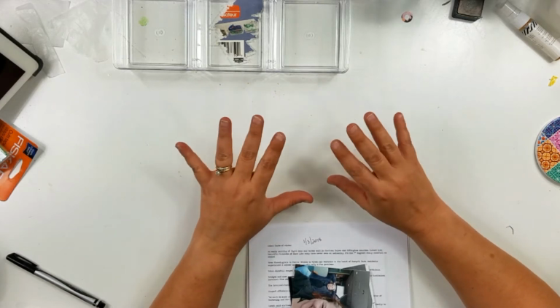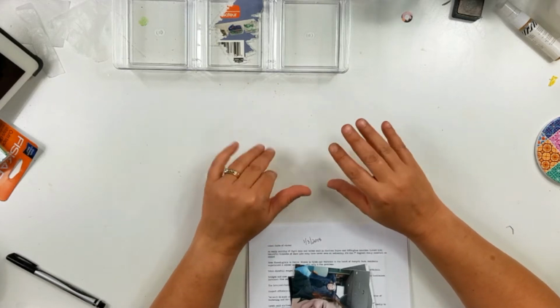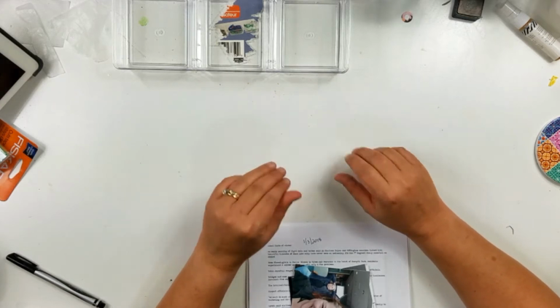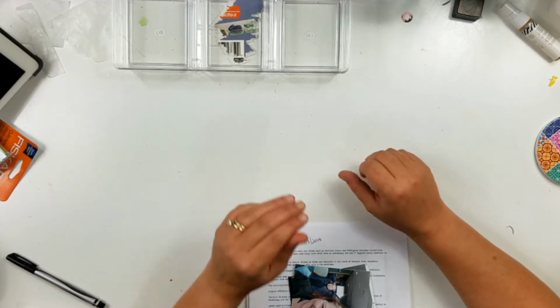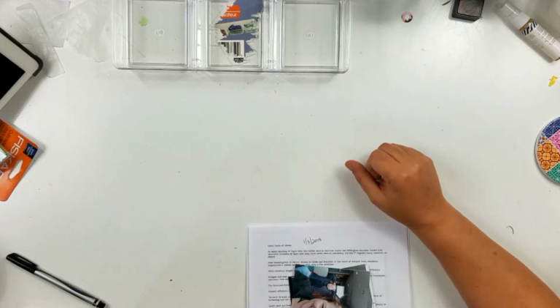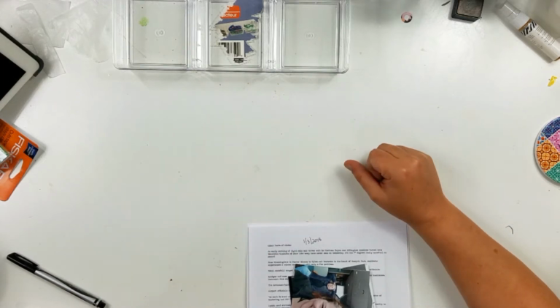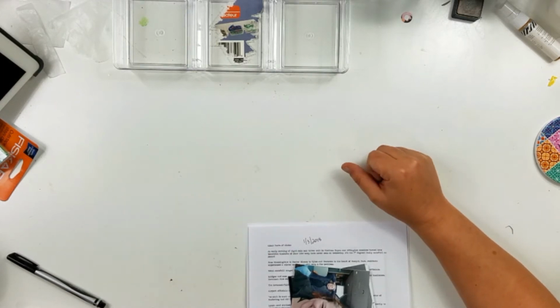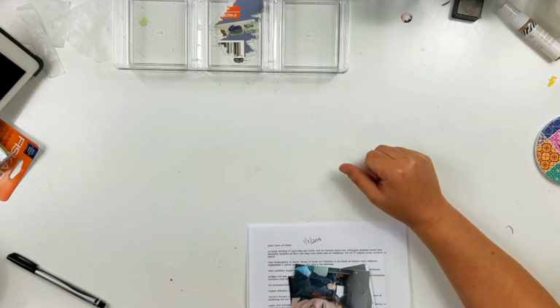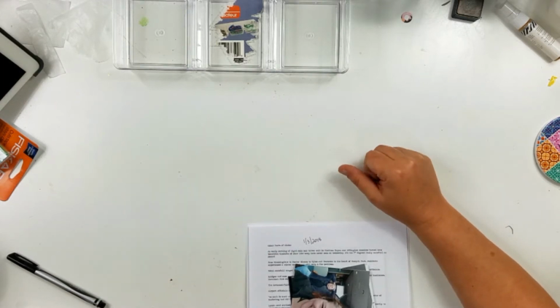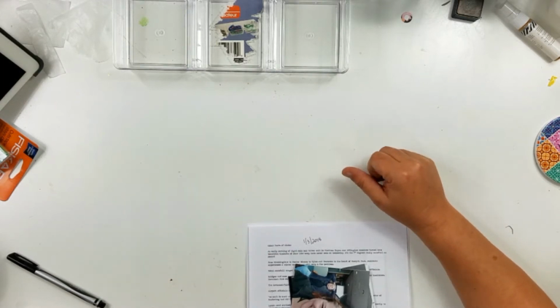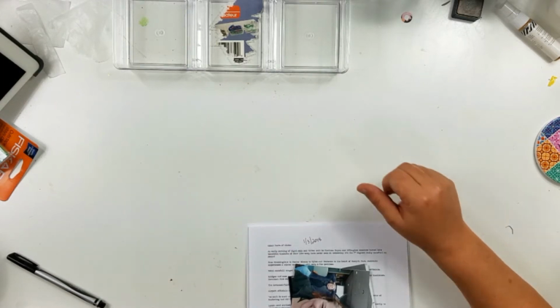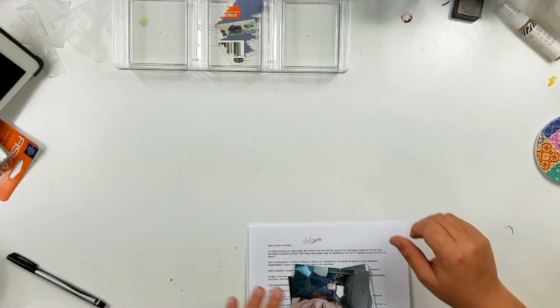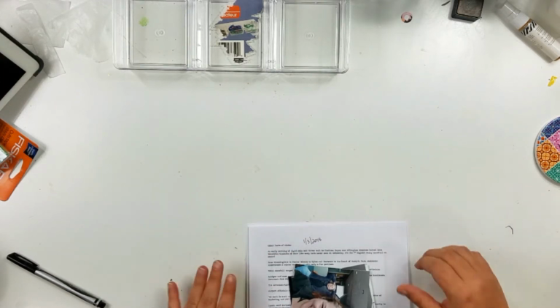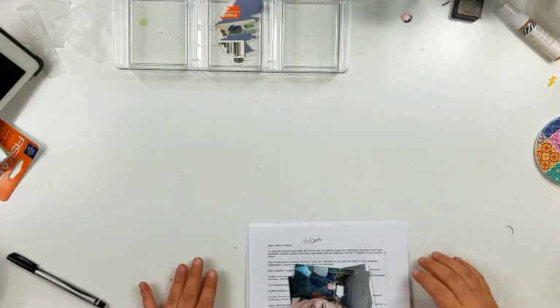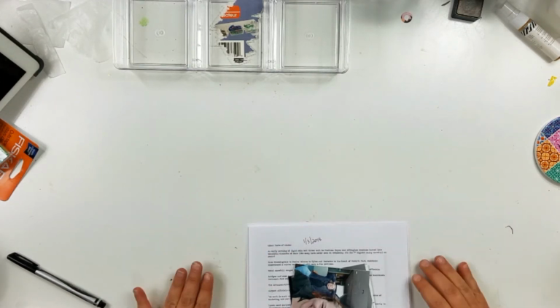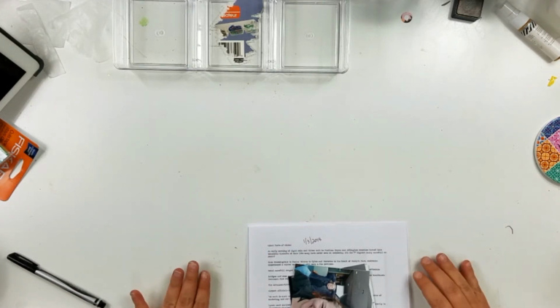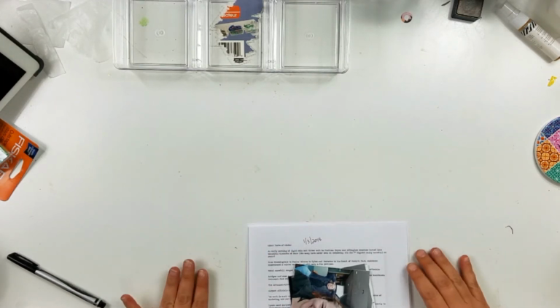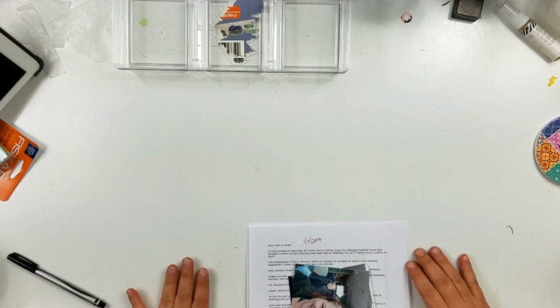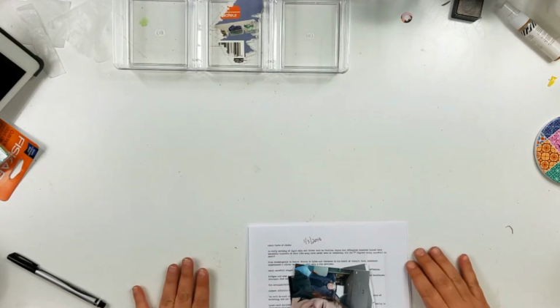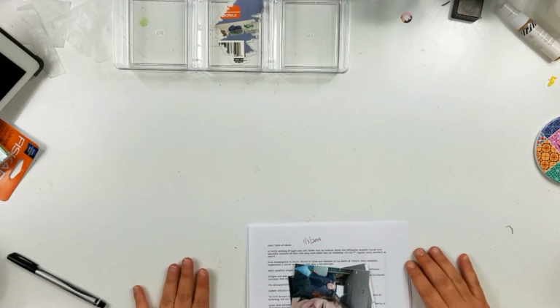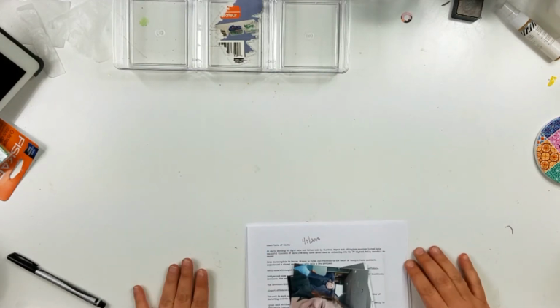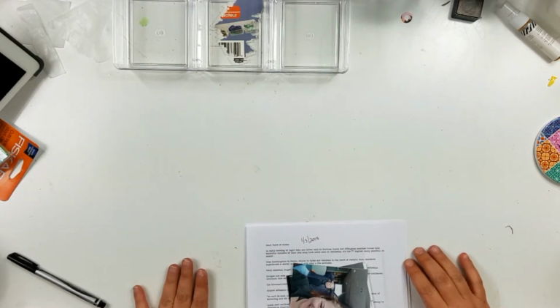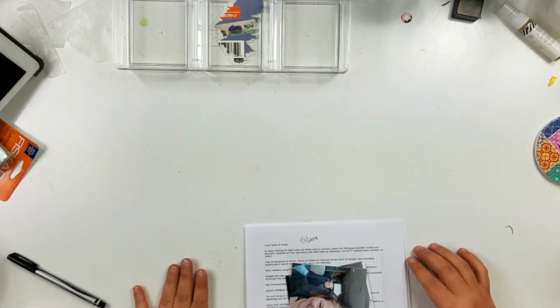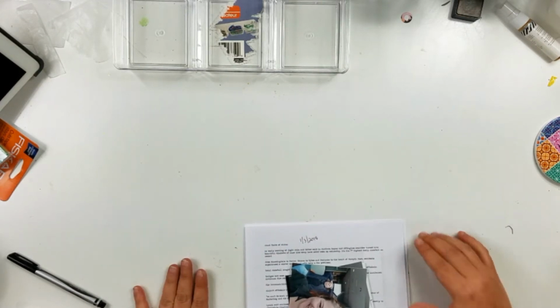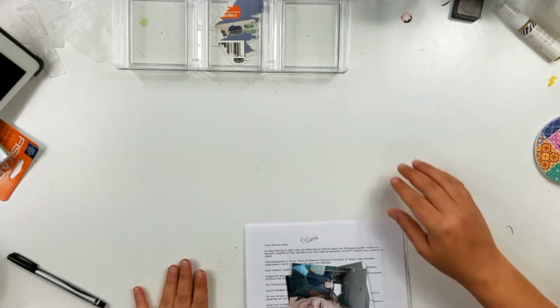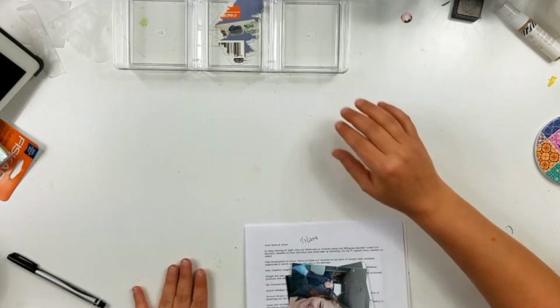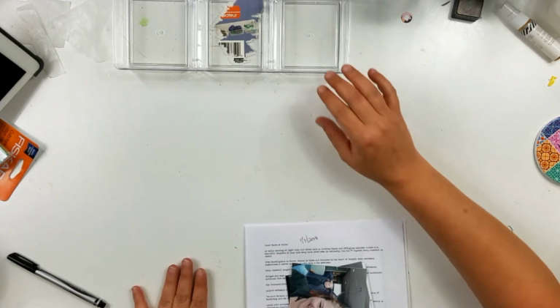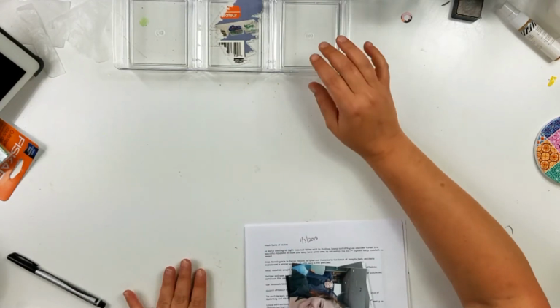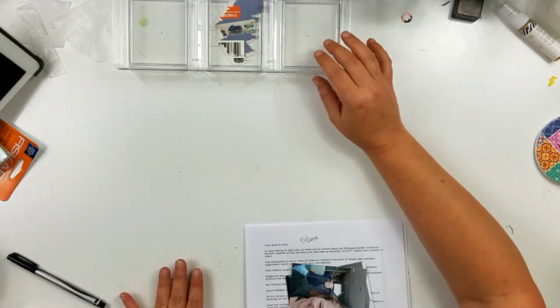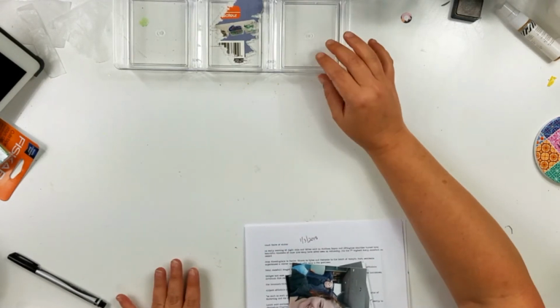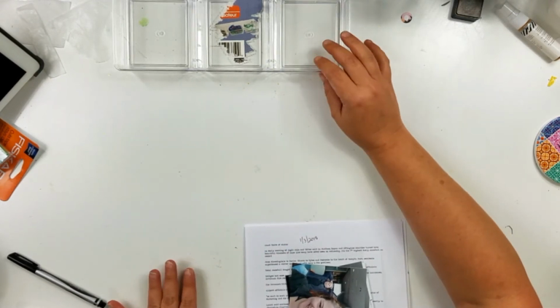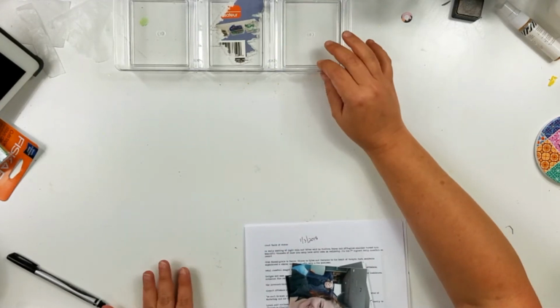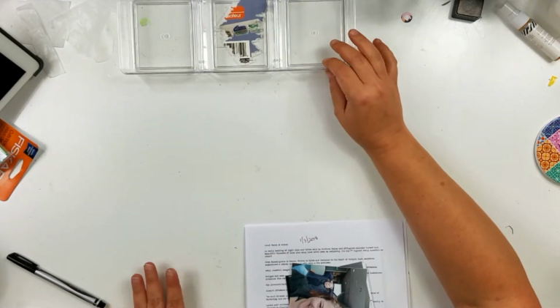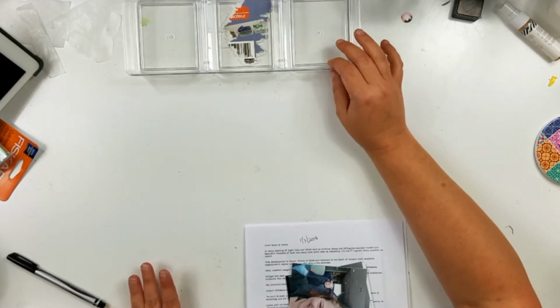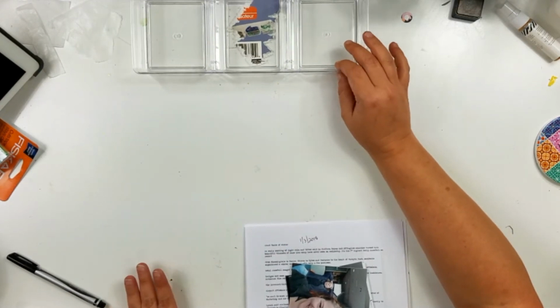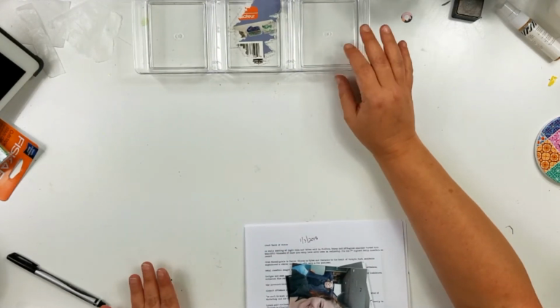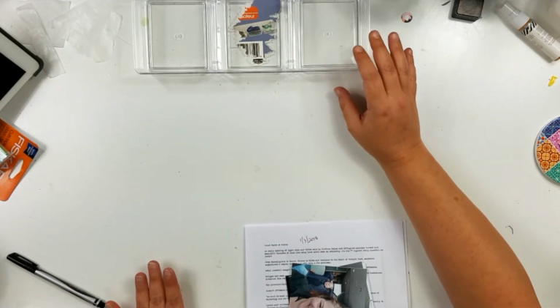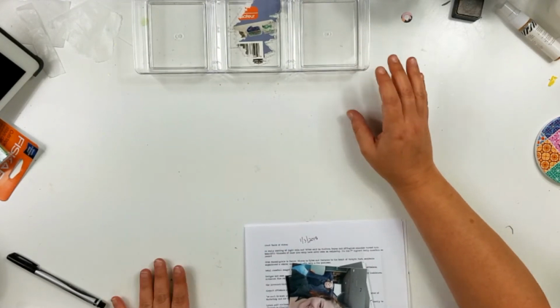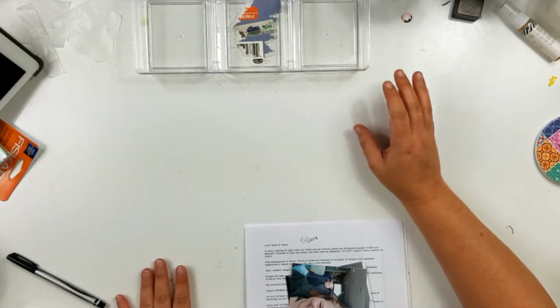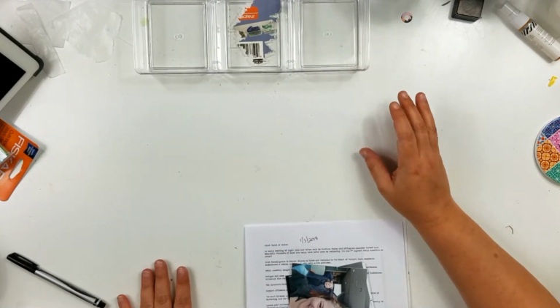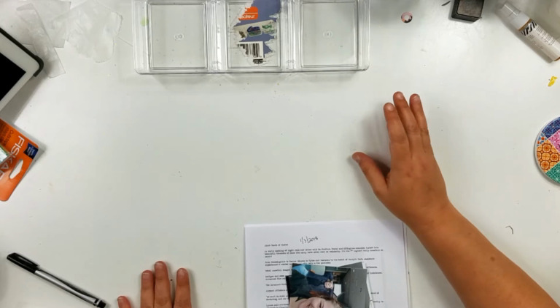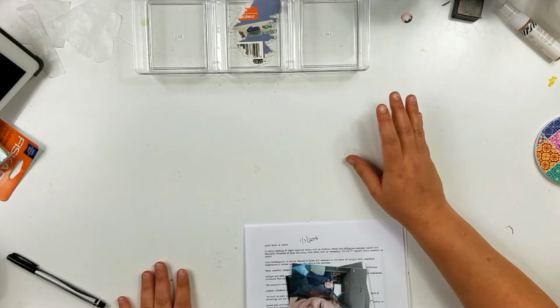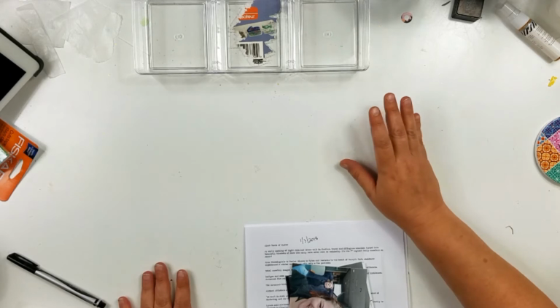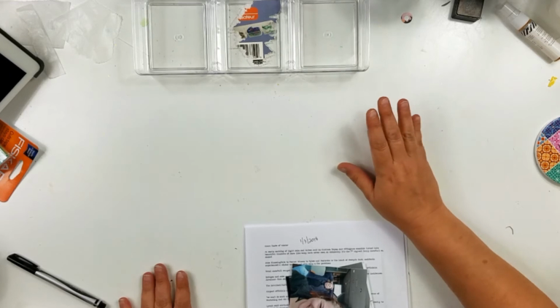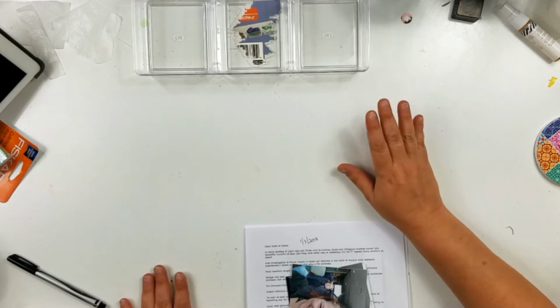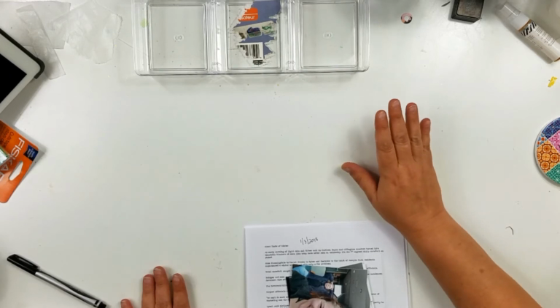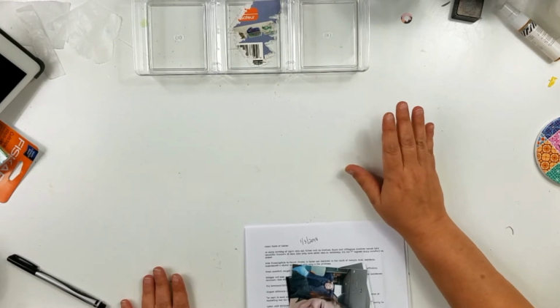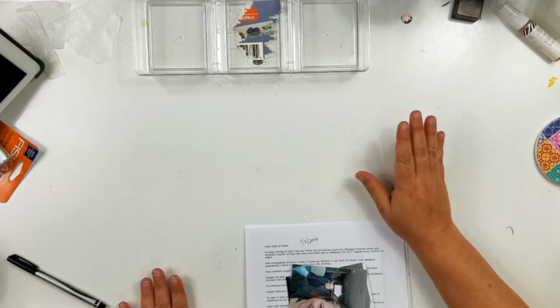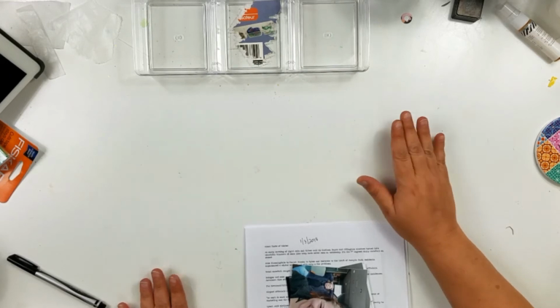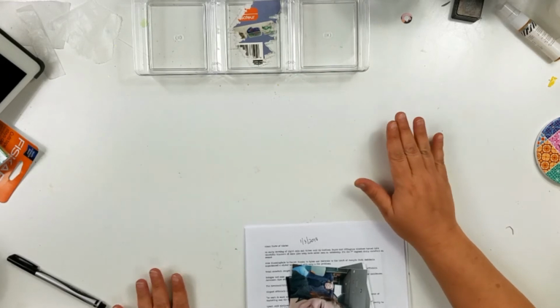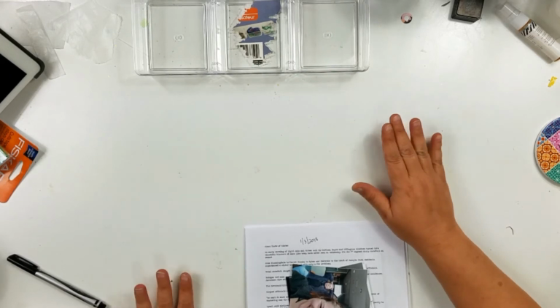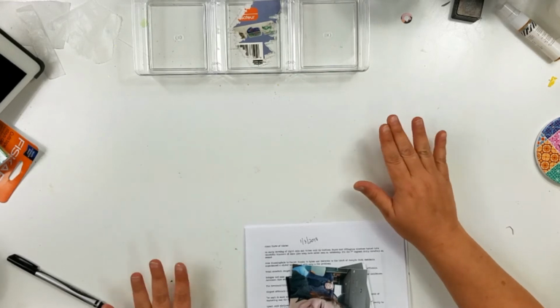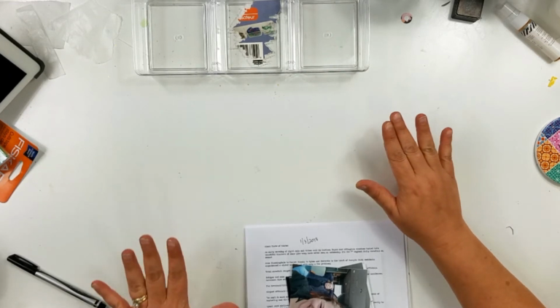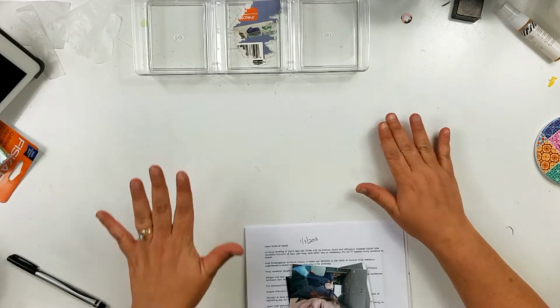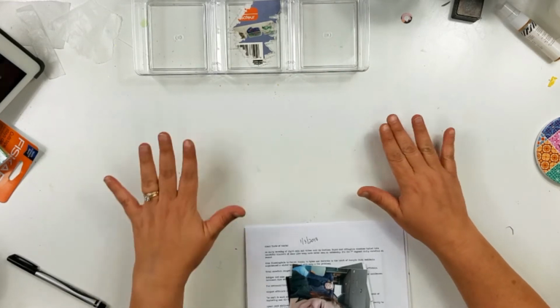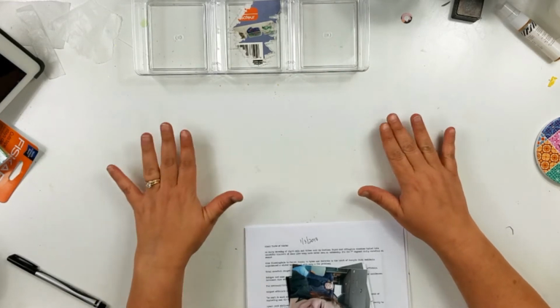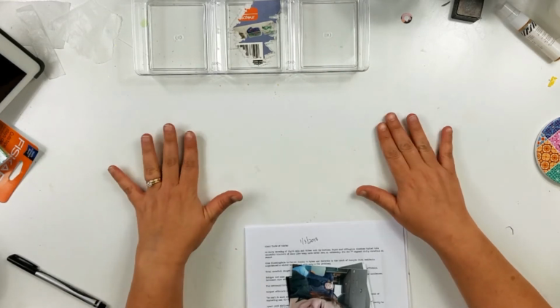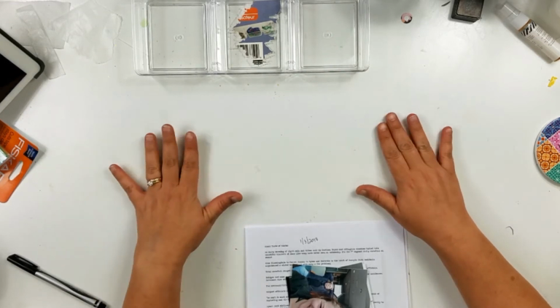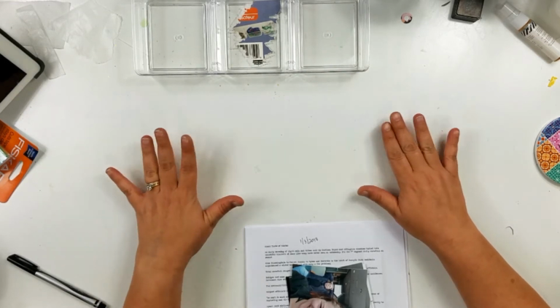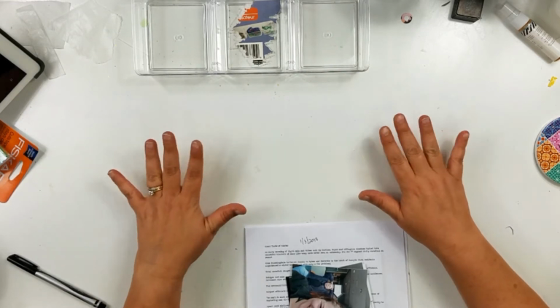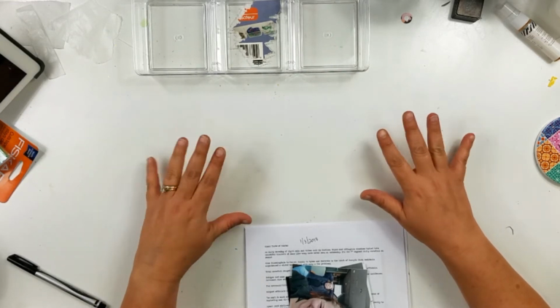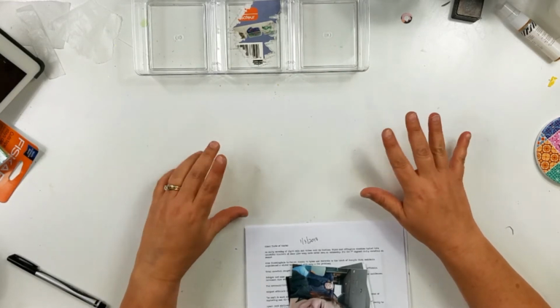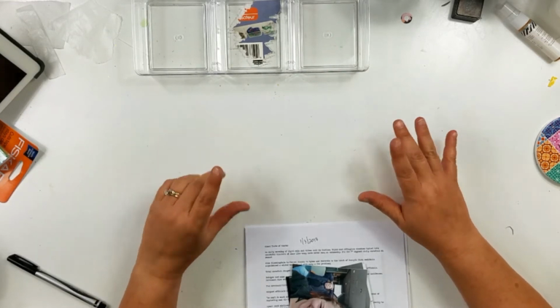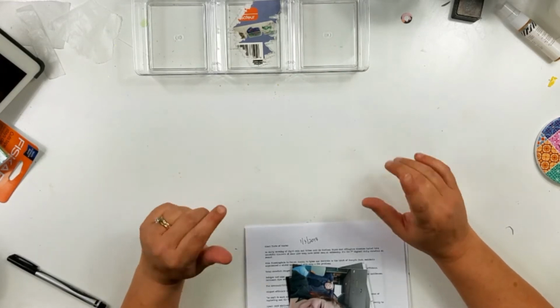Hey guys, it's Becky. I am here to do my kit reveal for Mini Kit Monday, September 2018.